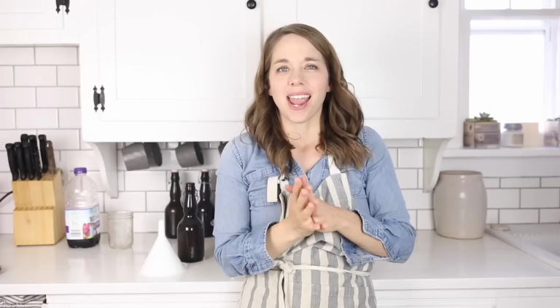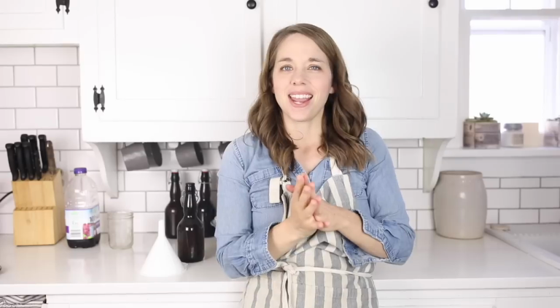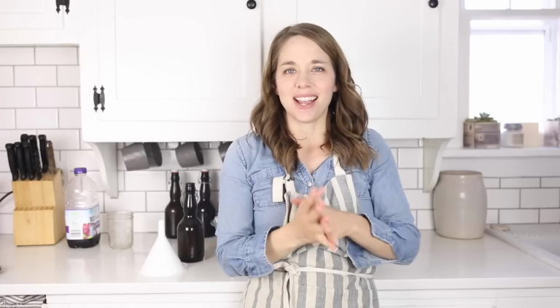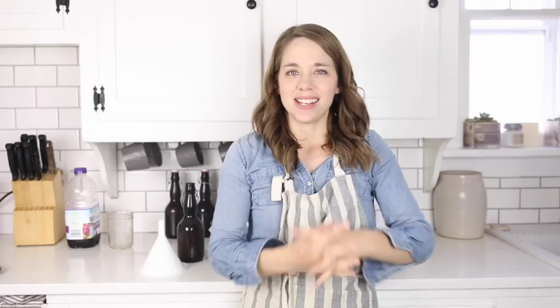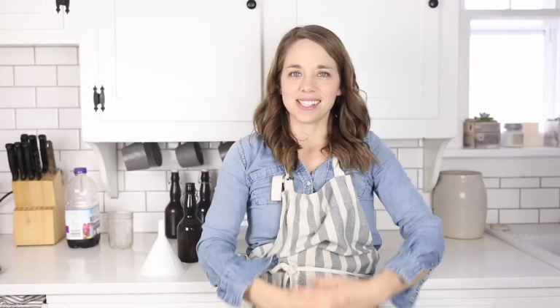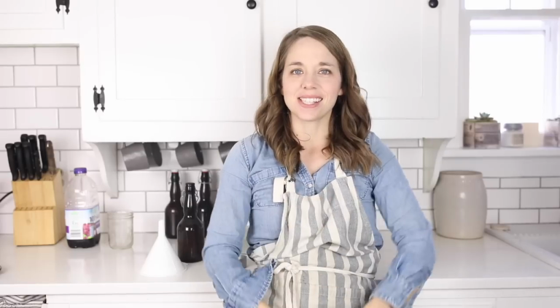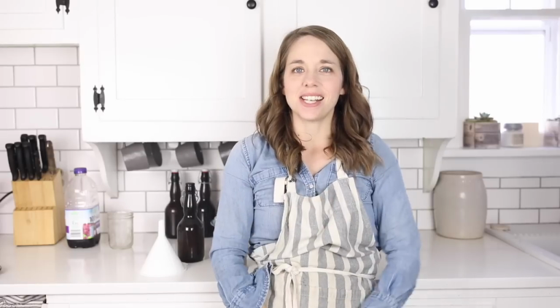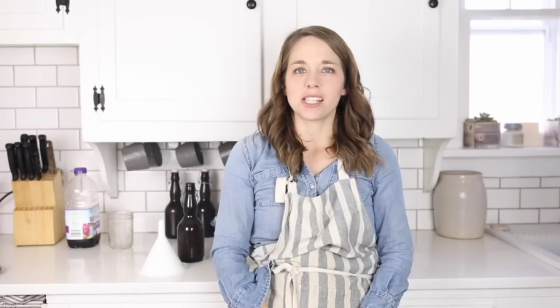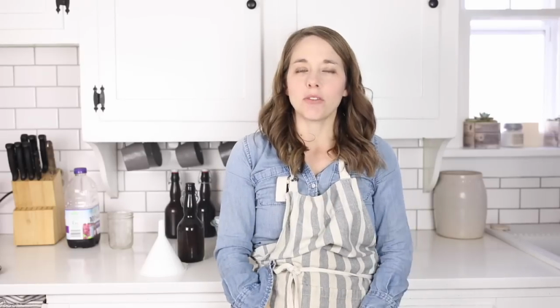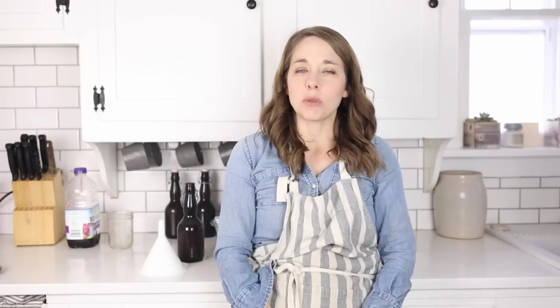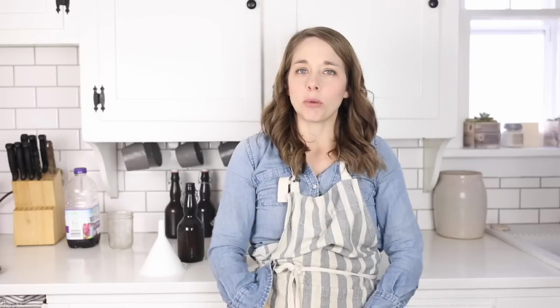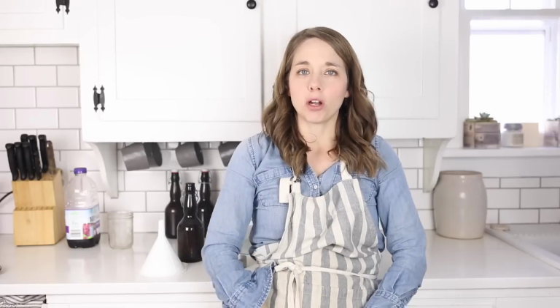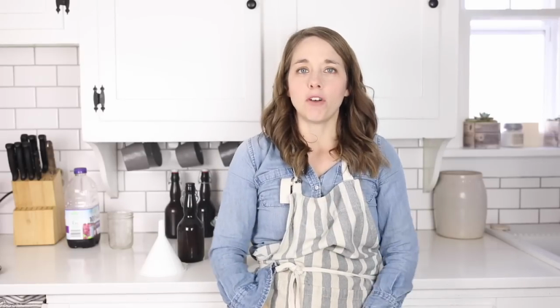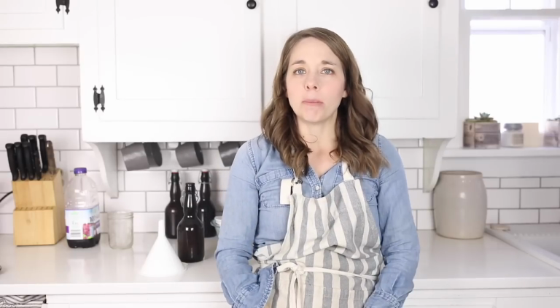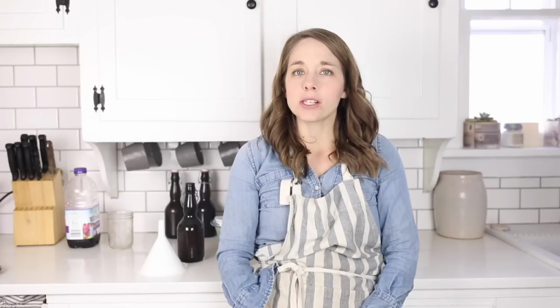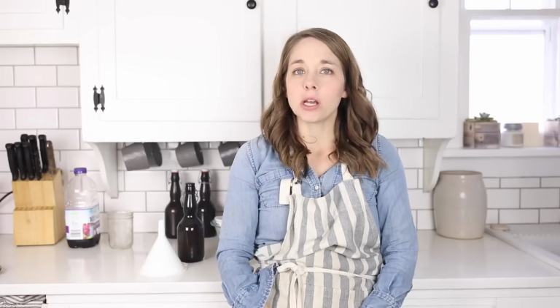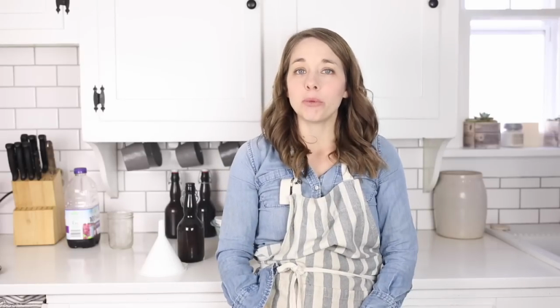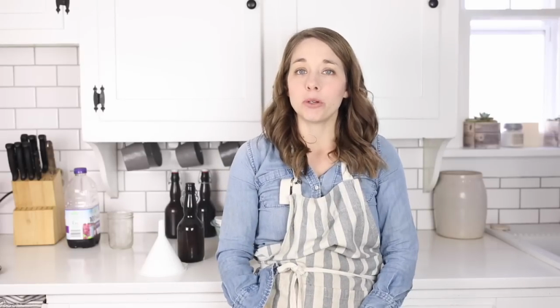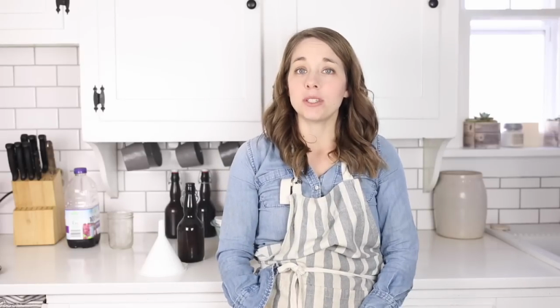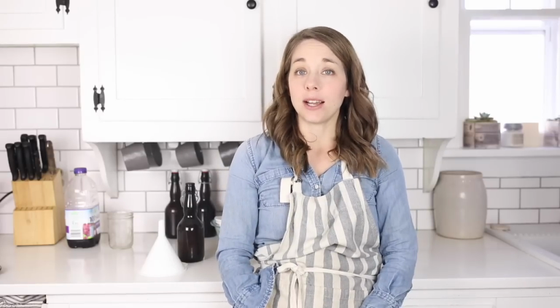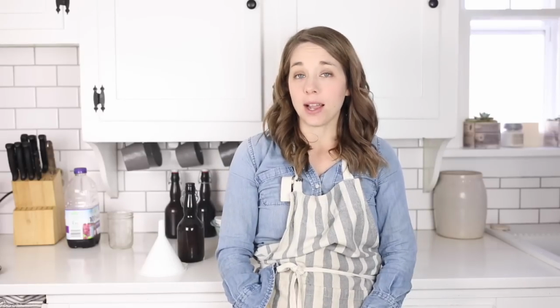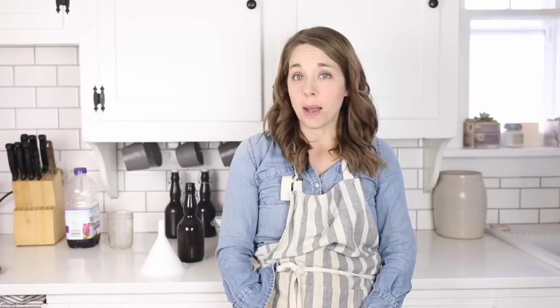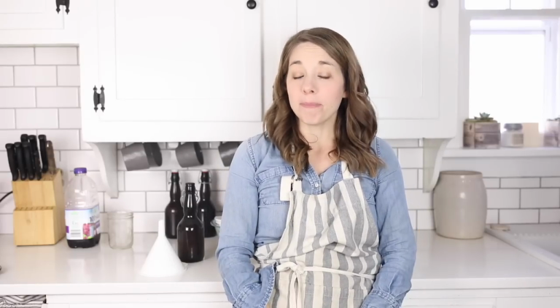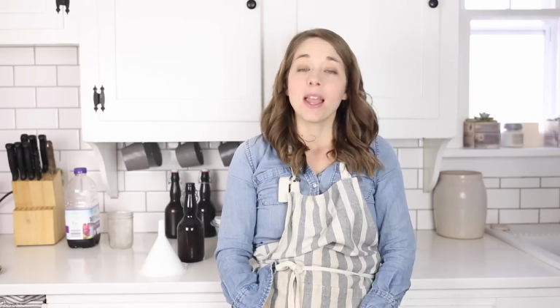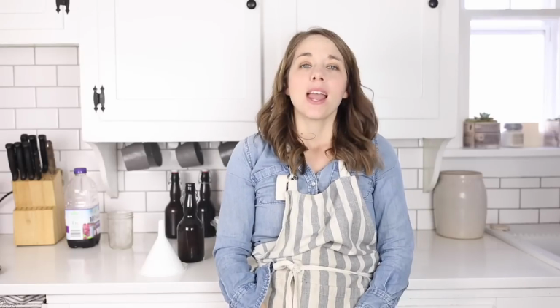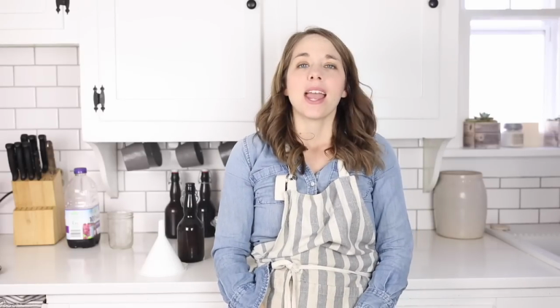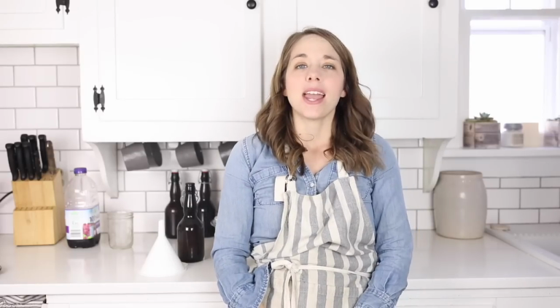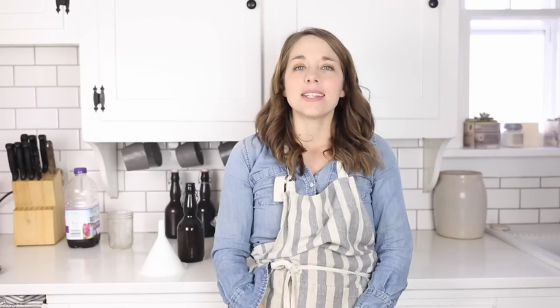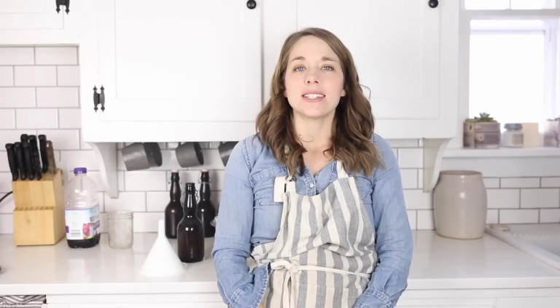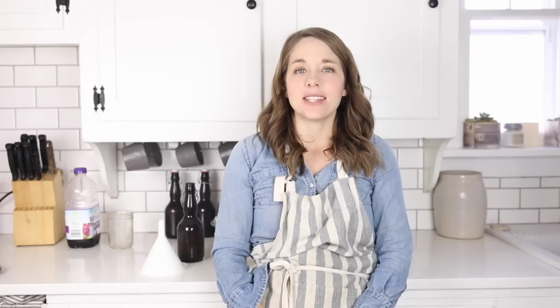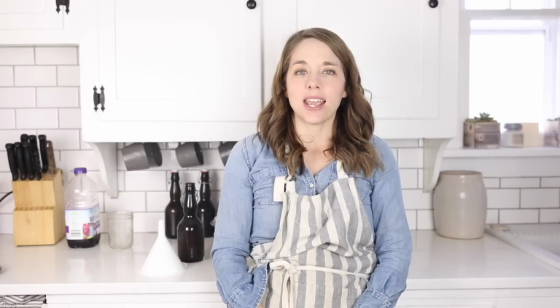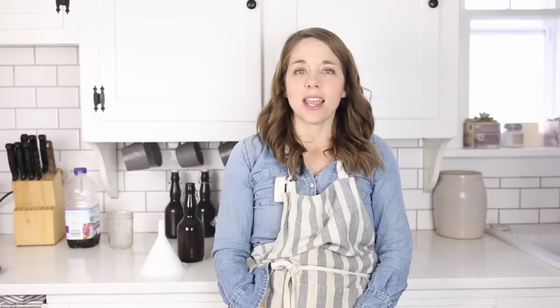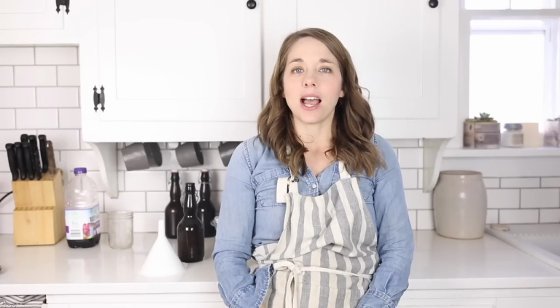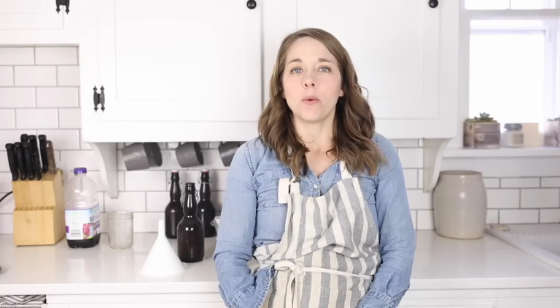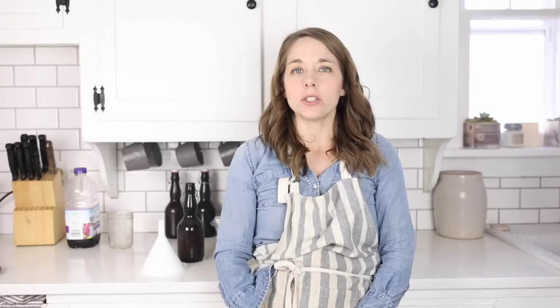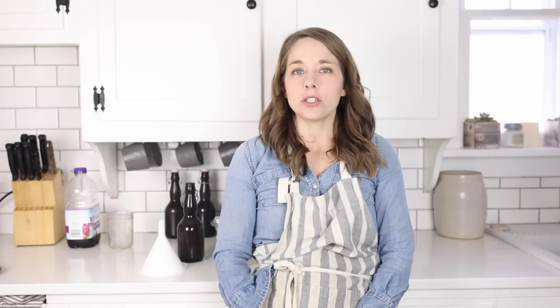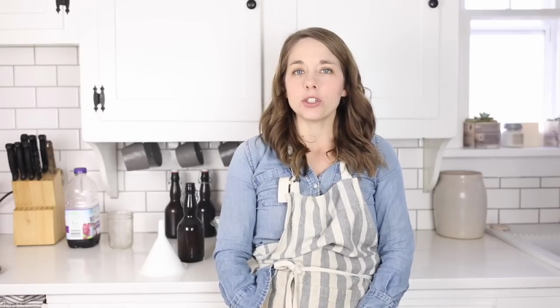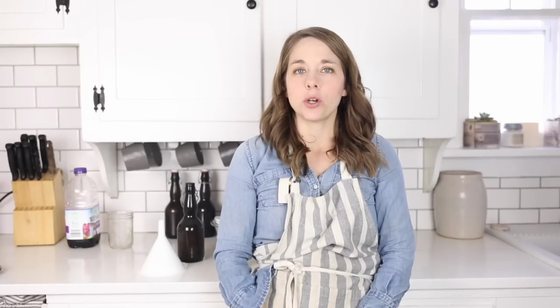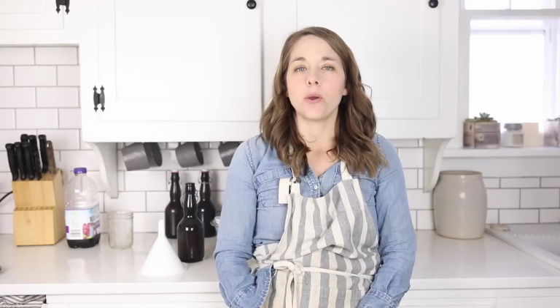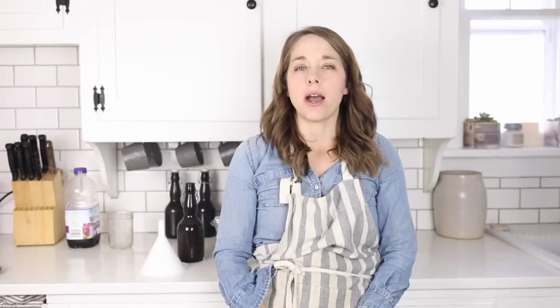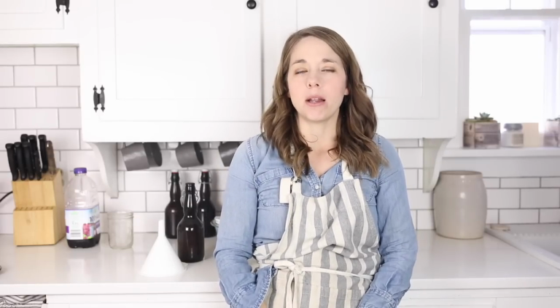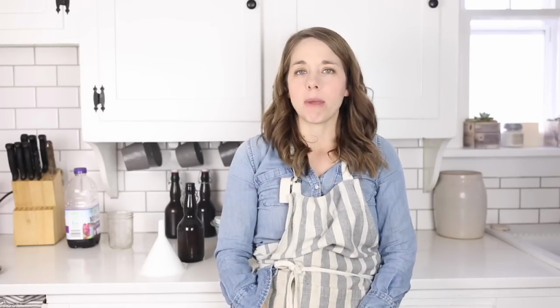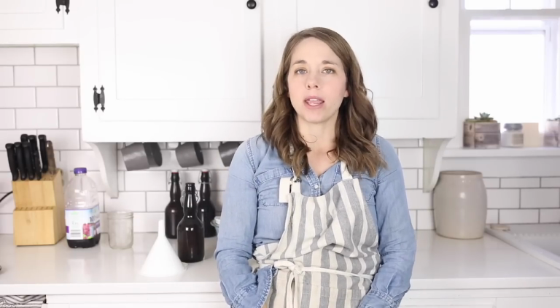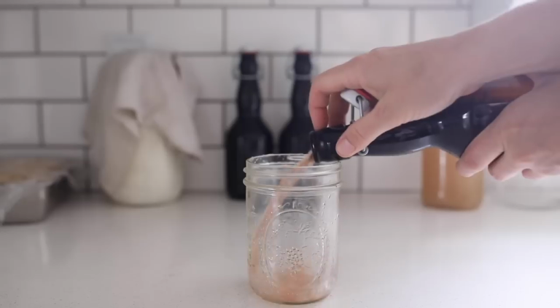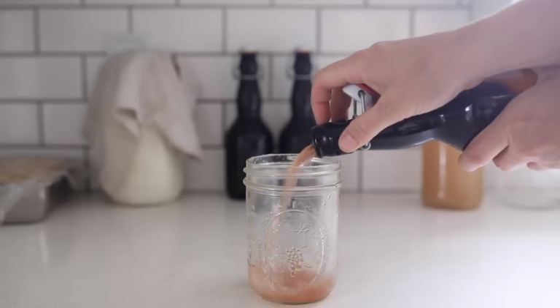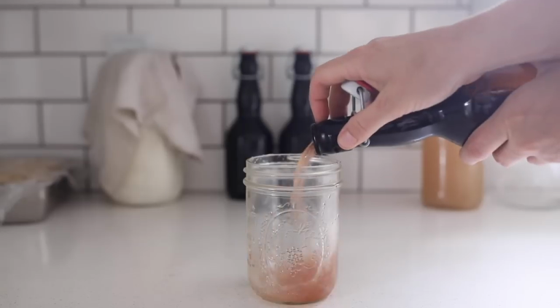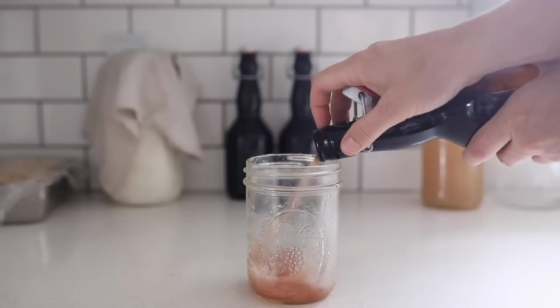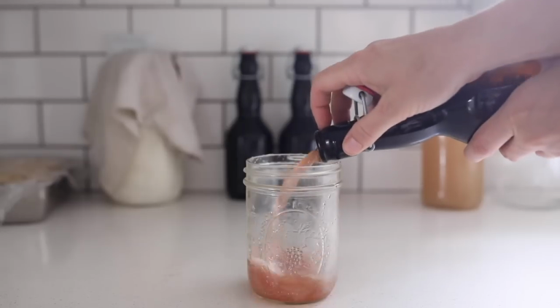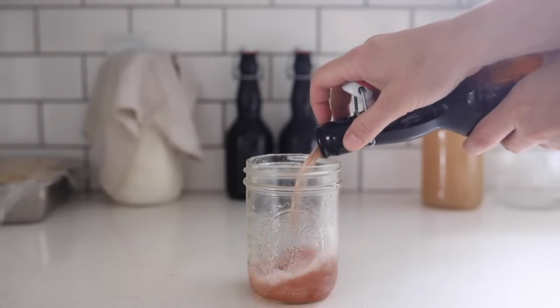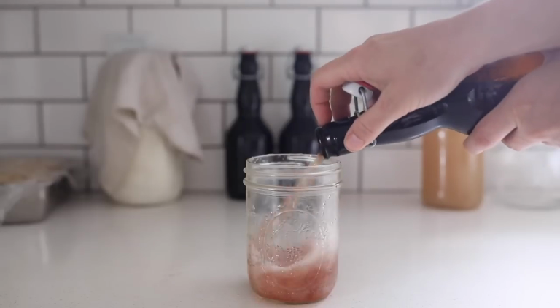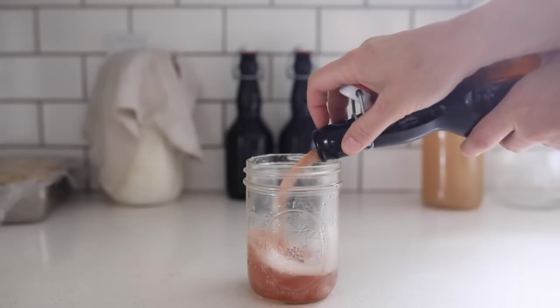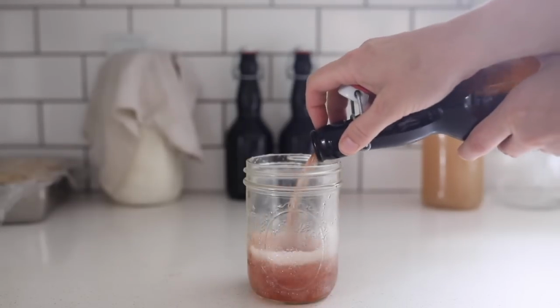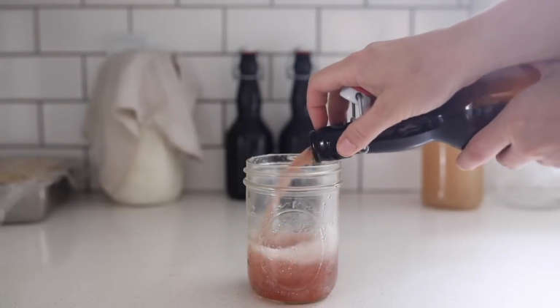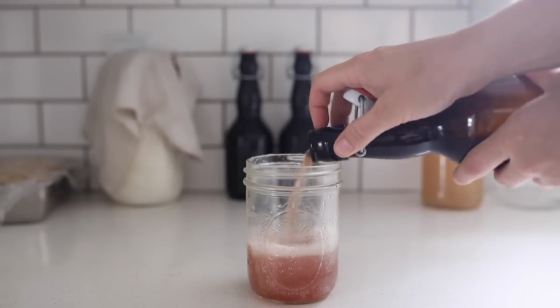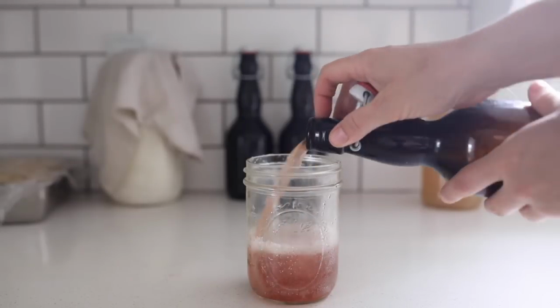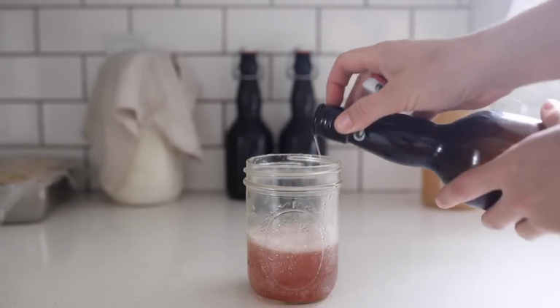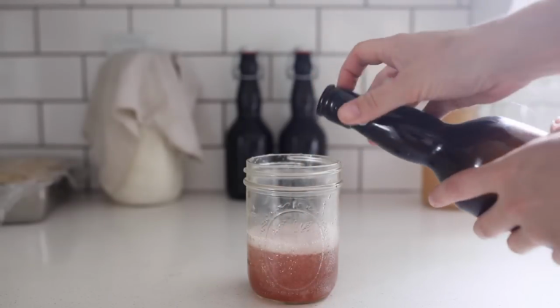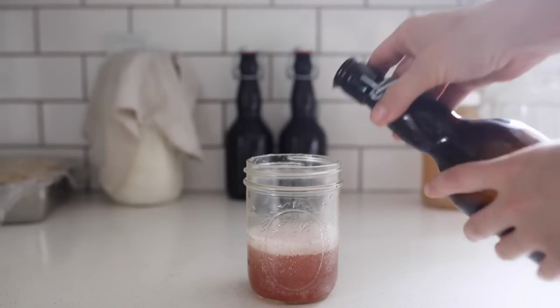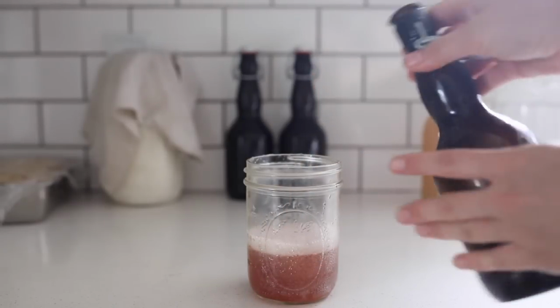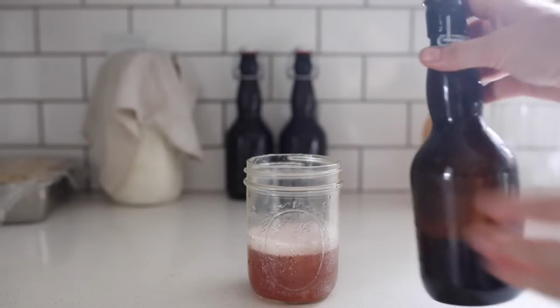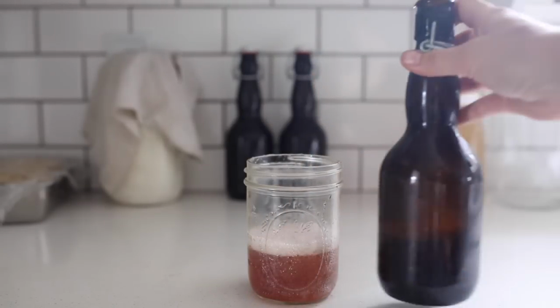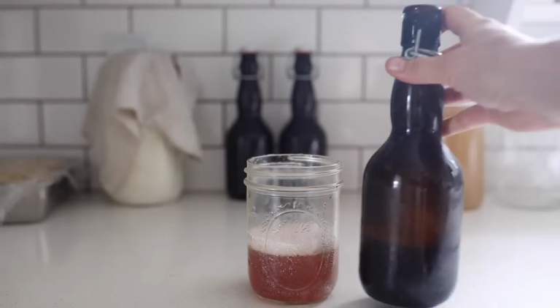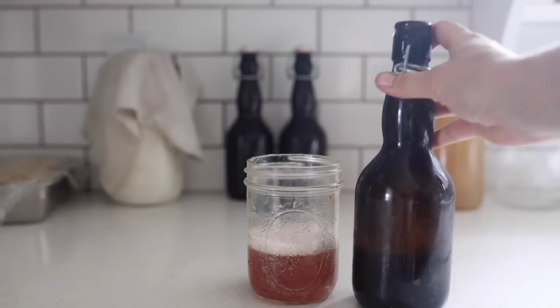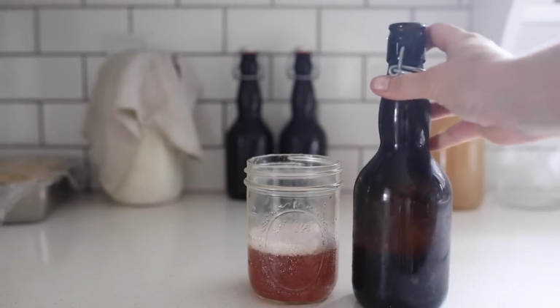Hey guys, it's Lisa from the blog Farmhouse on Boone.com and today I want to show you how to make homemade fermented water kefir soda.